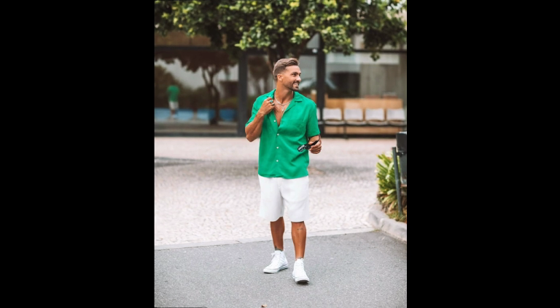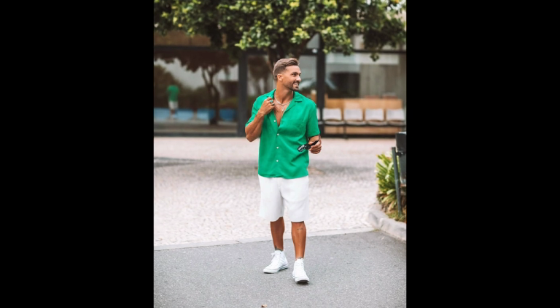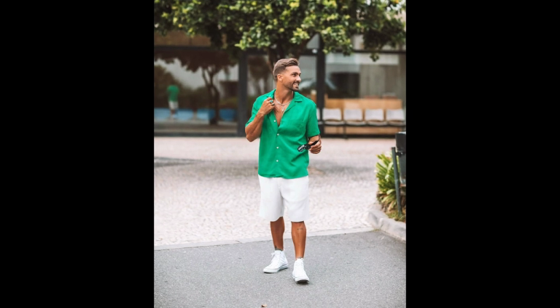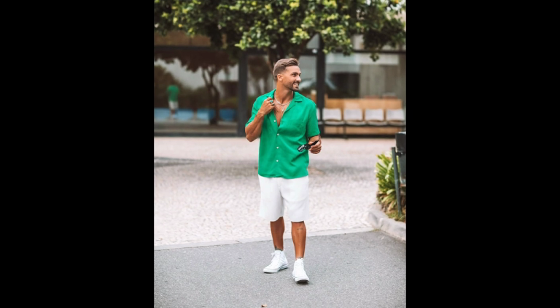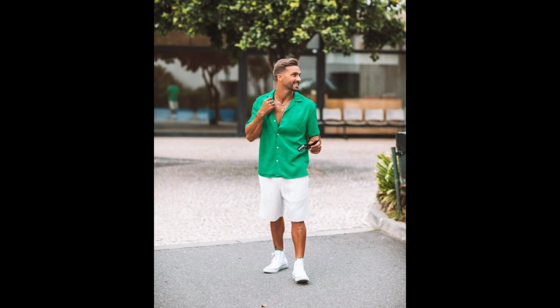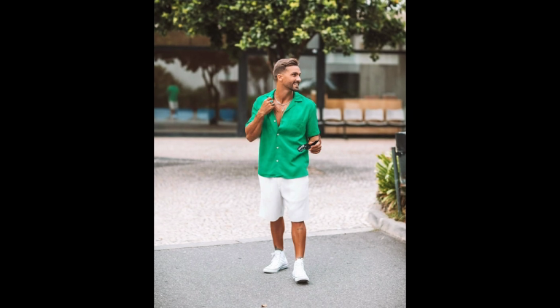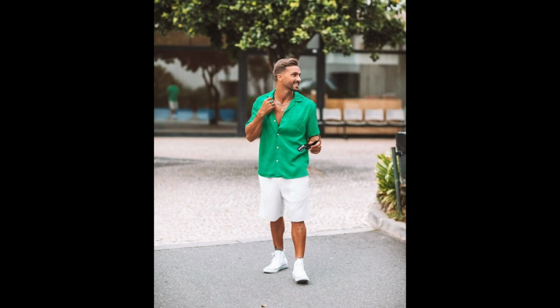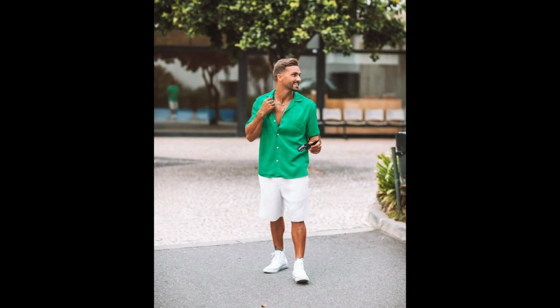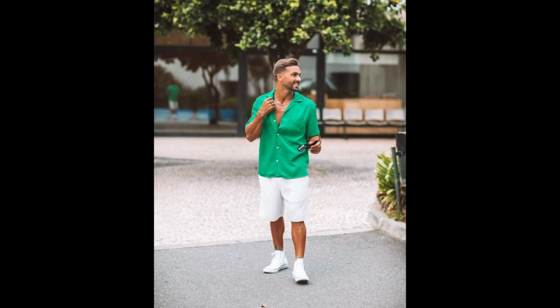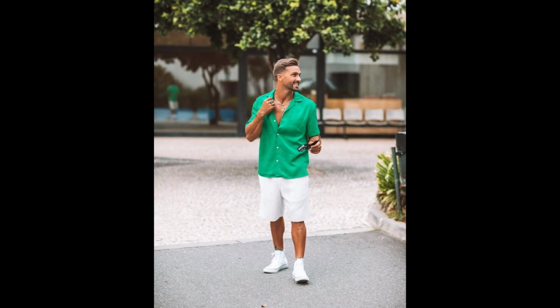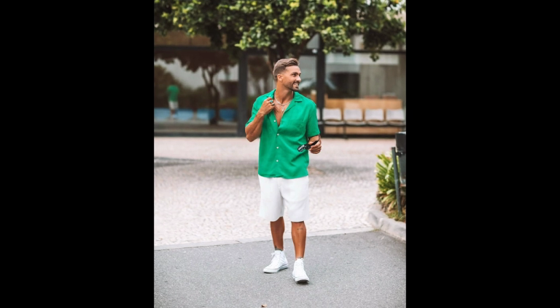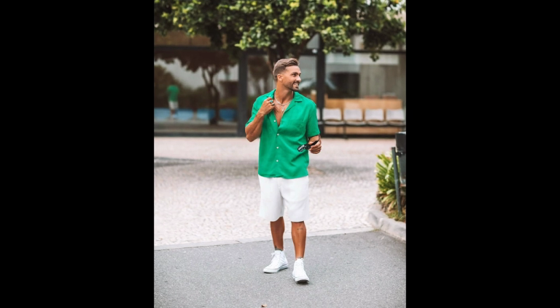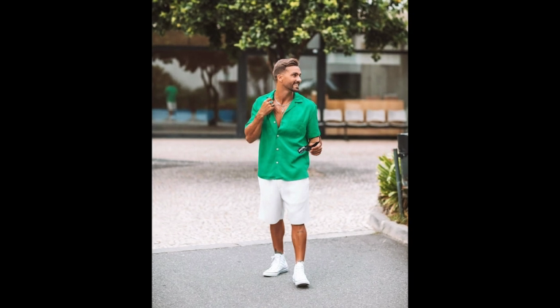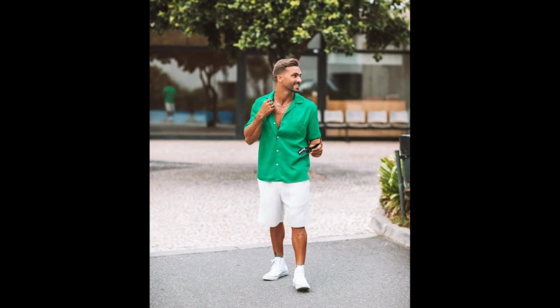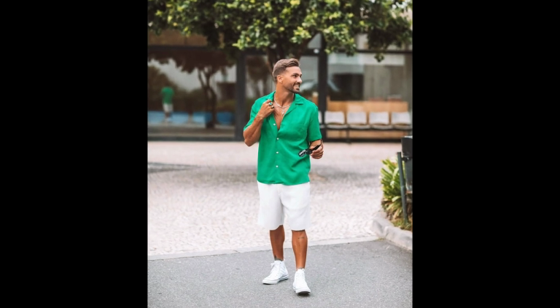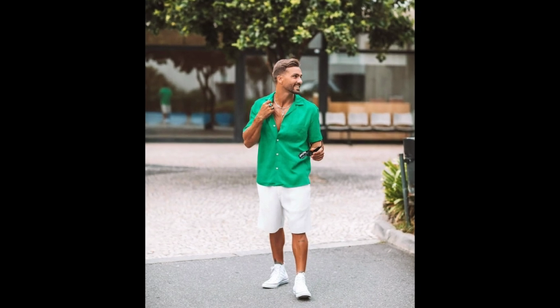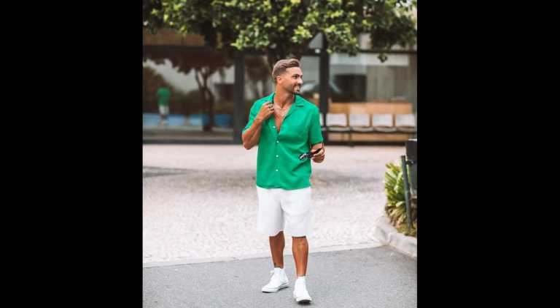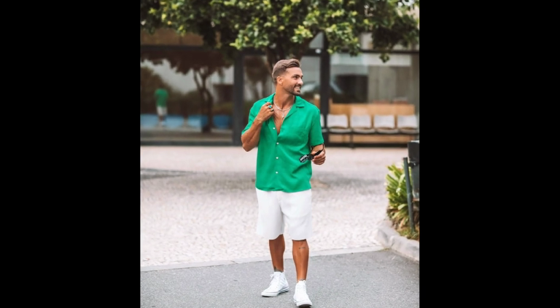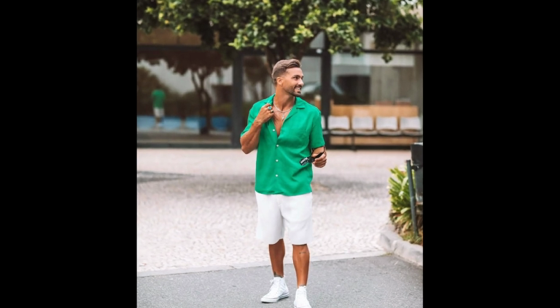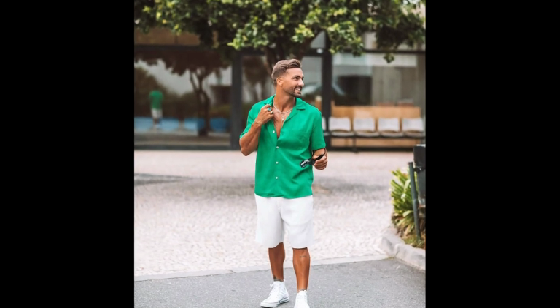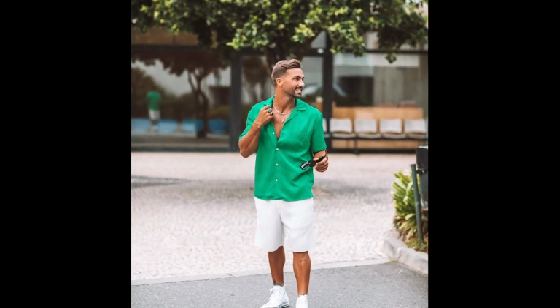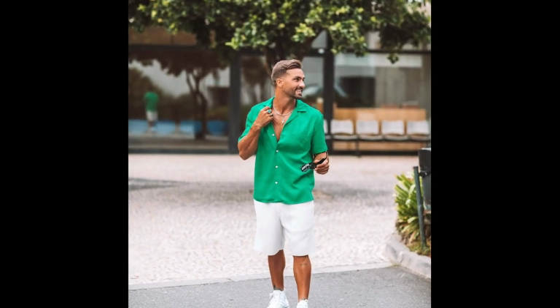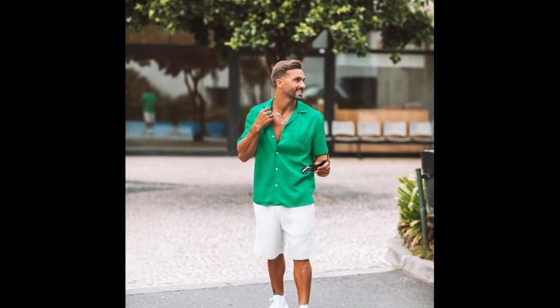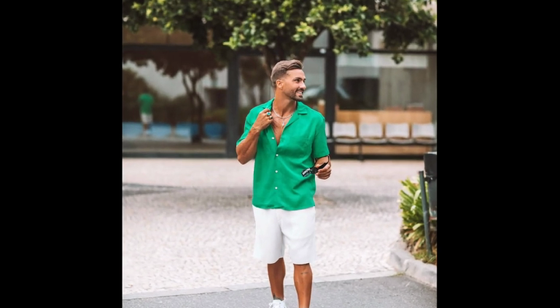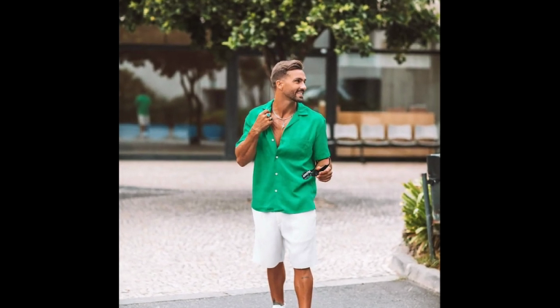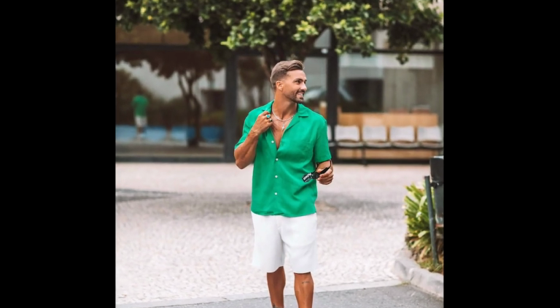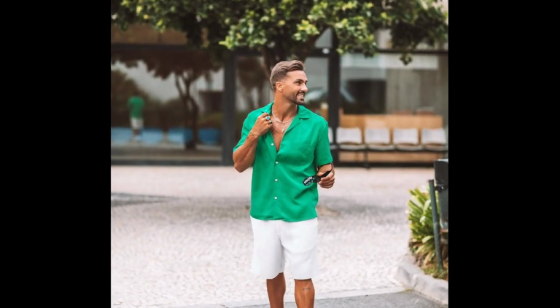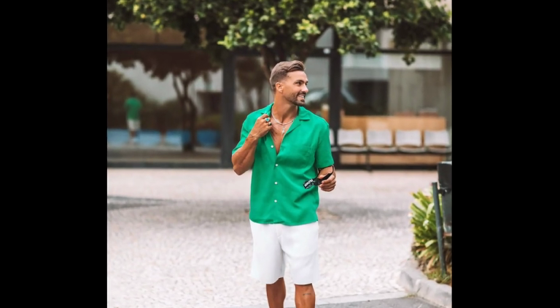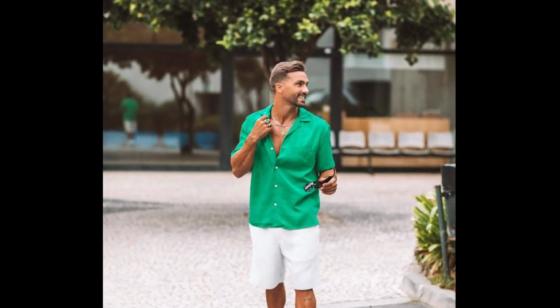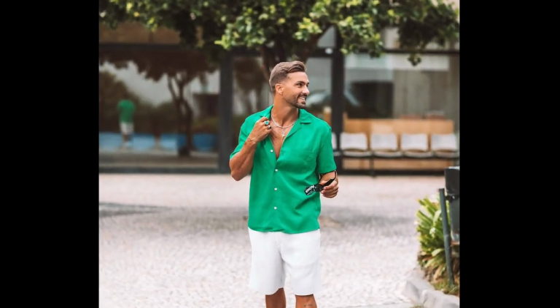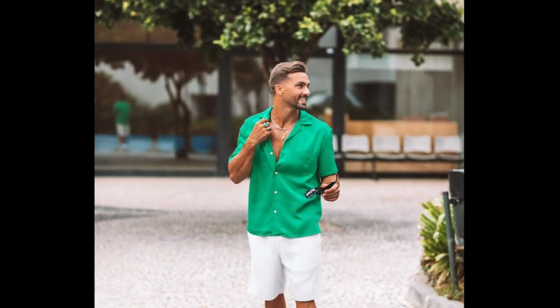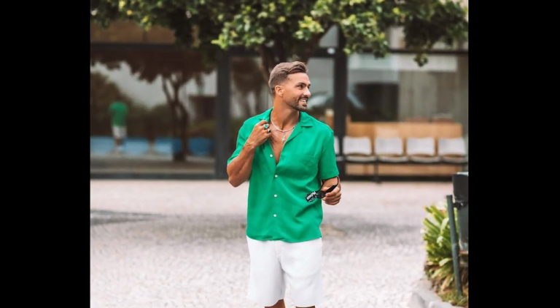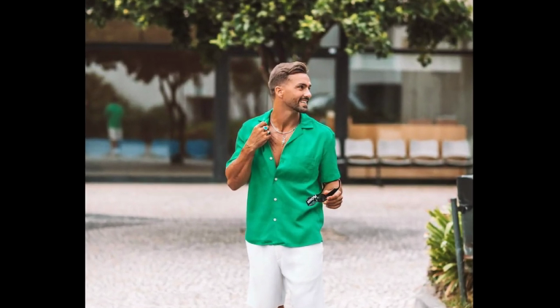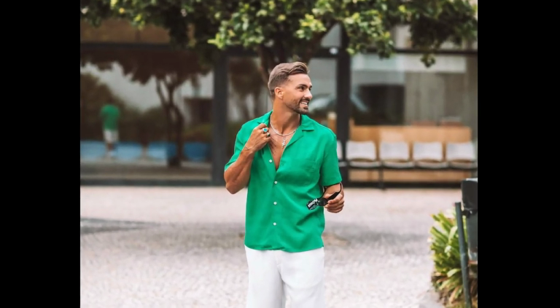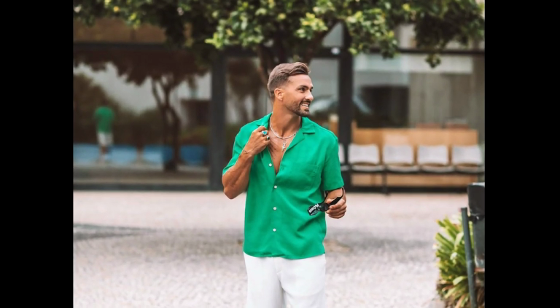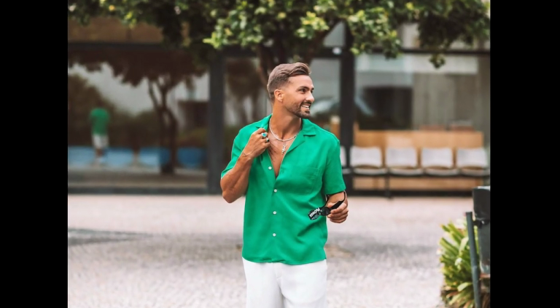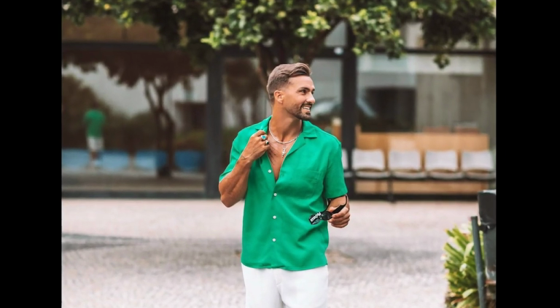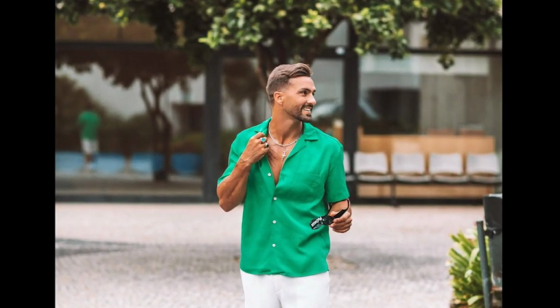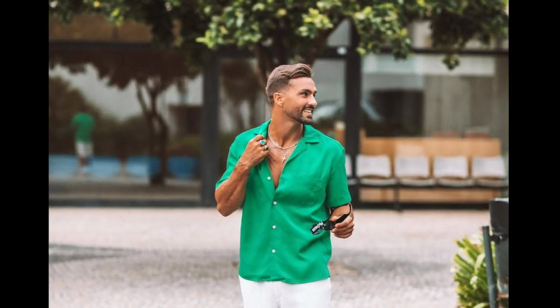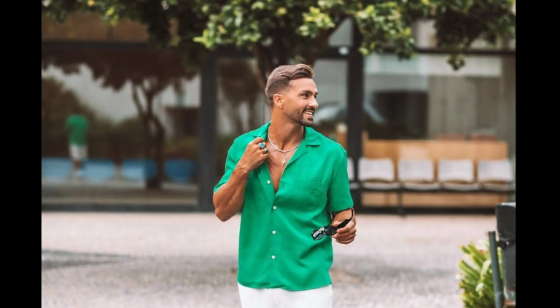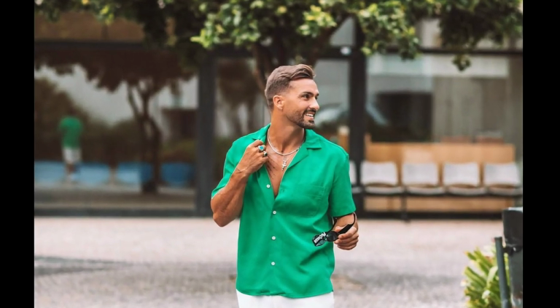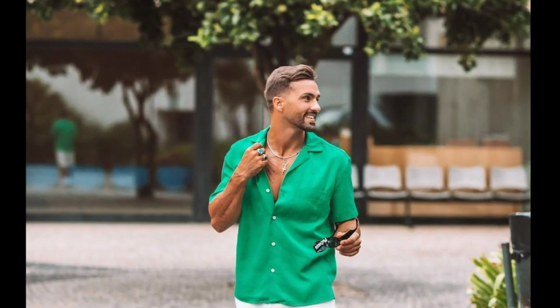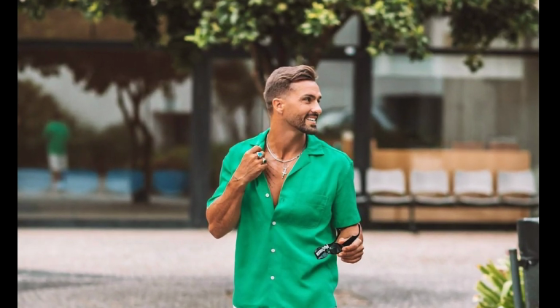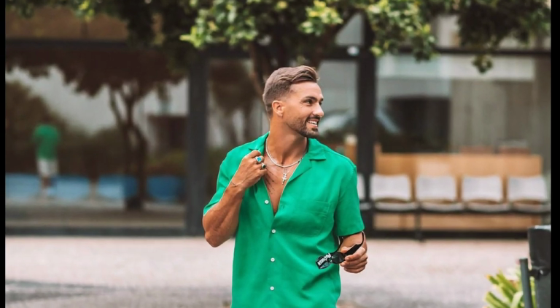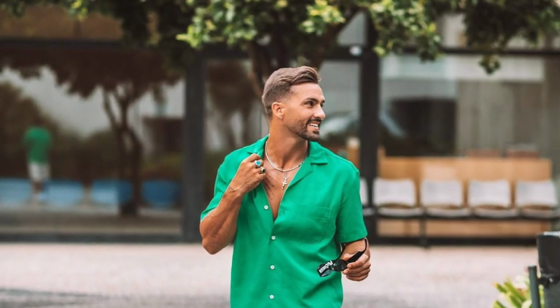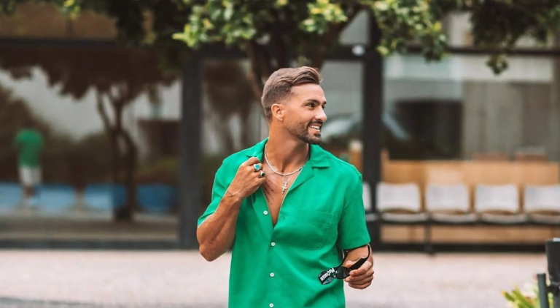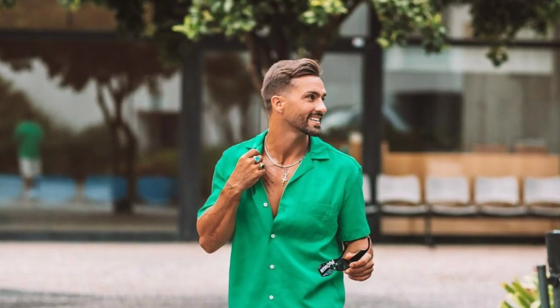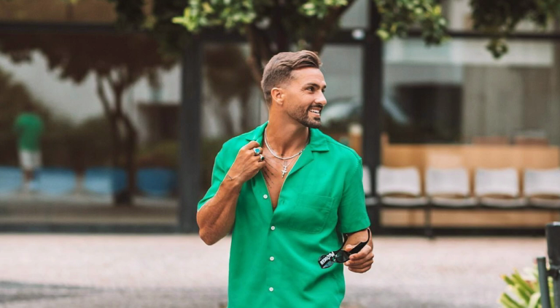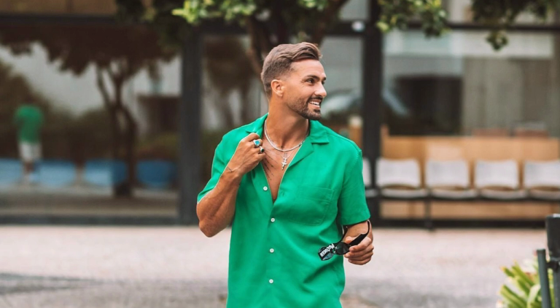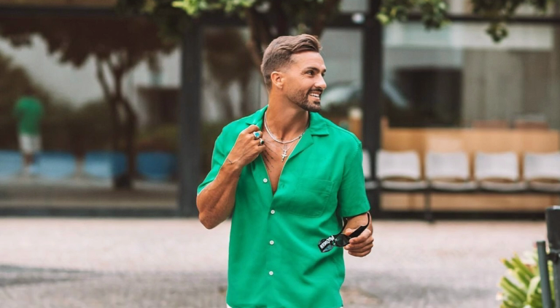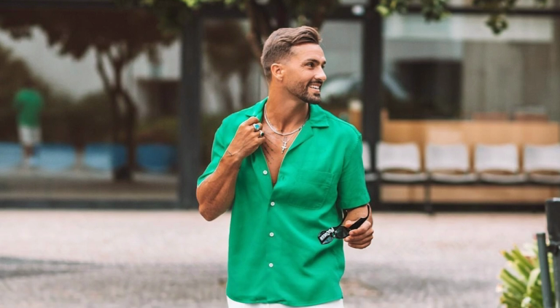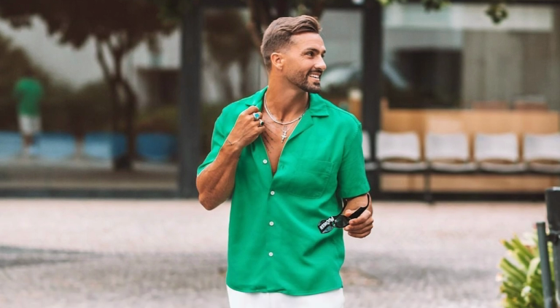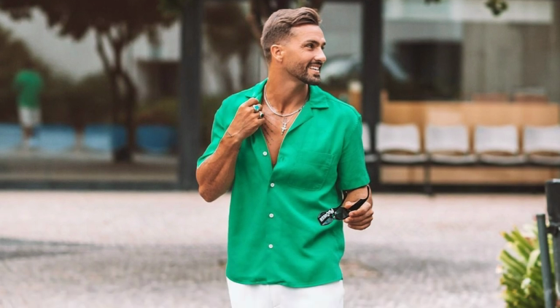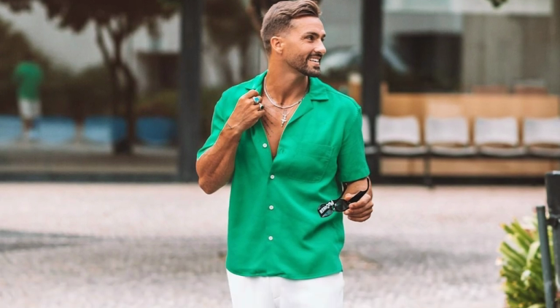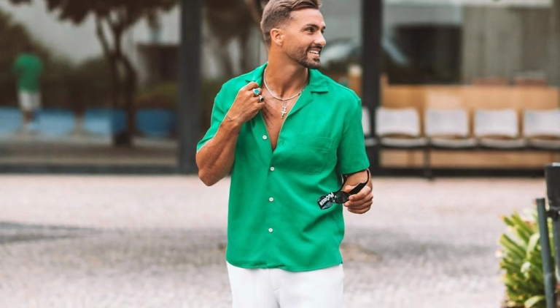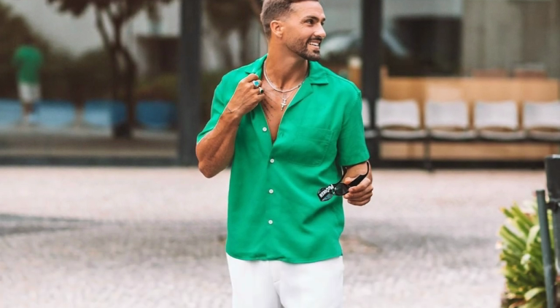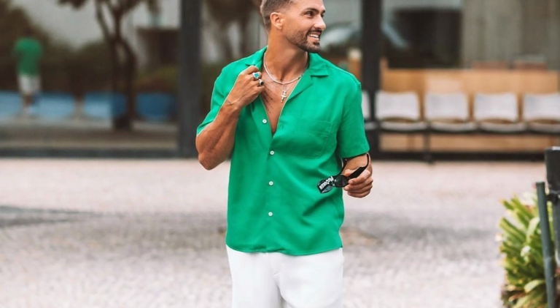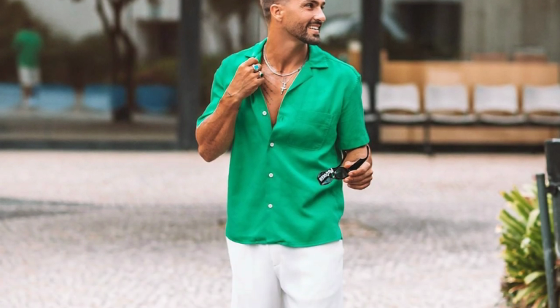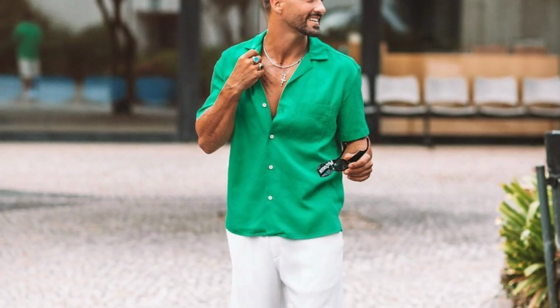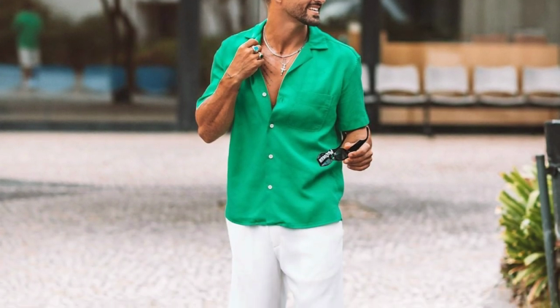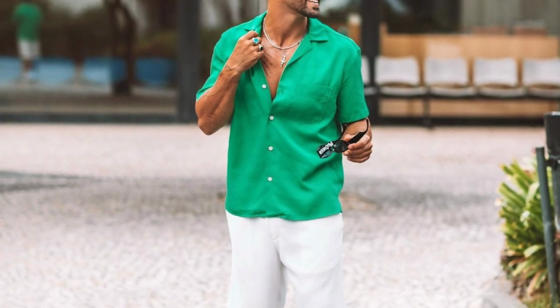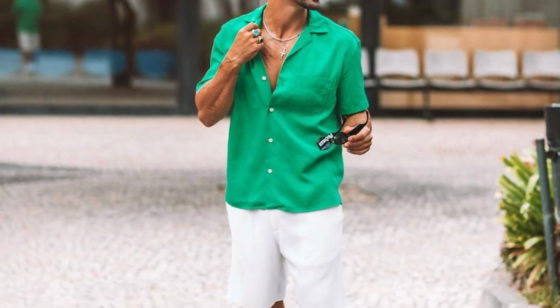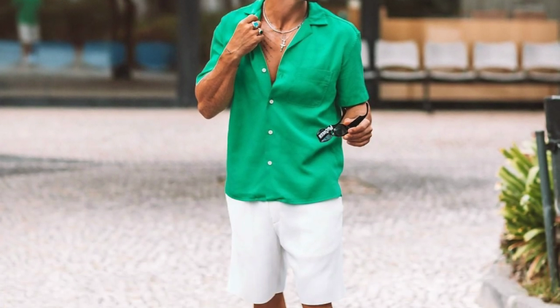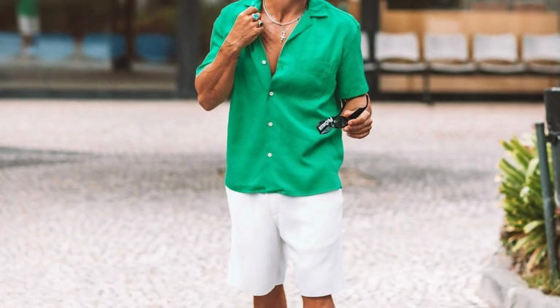For the next outfit, you can try a teal green colored shirt worn with white shorts and white sneakers.